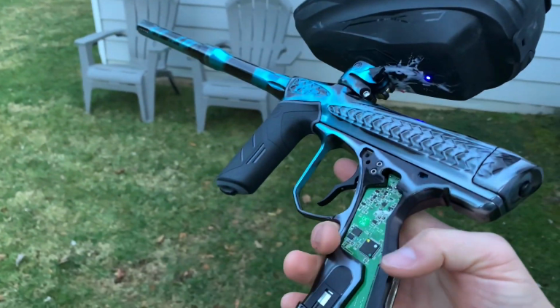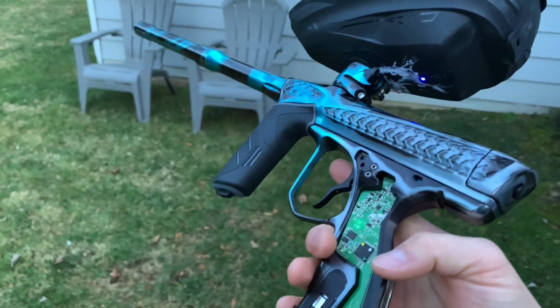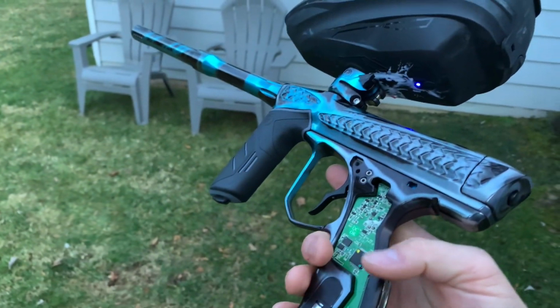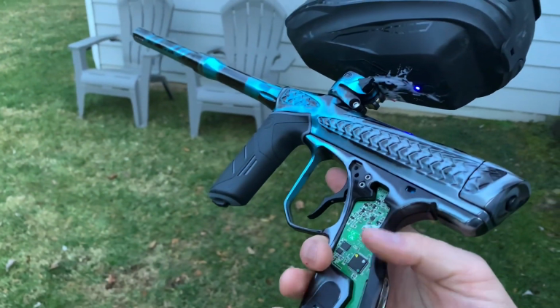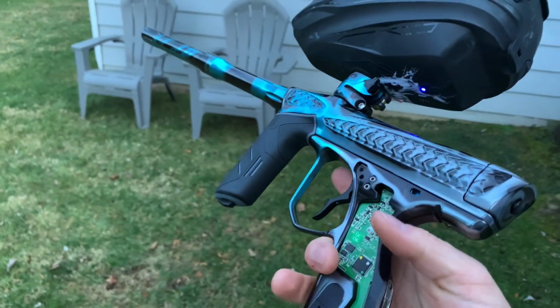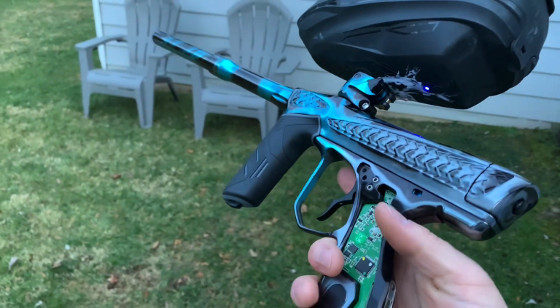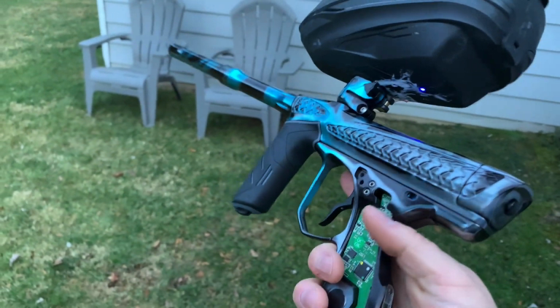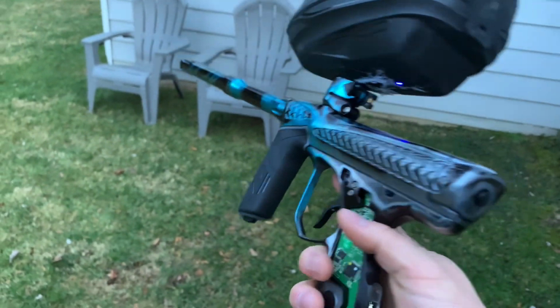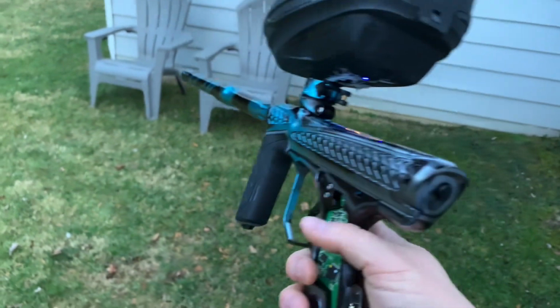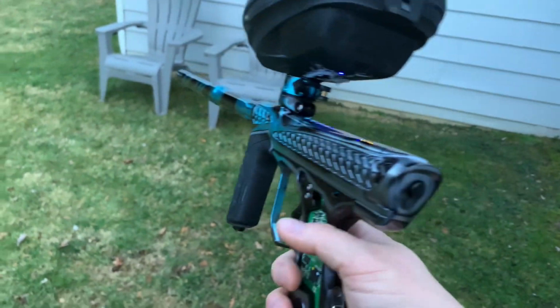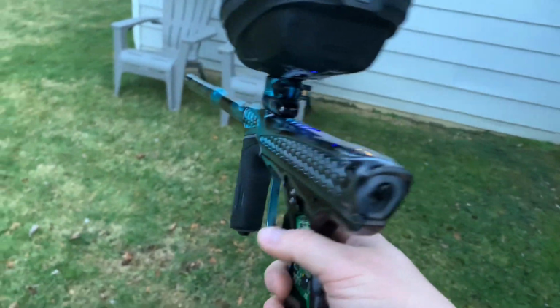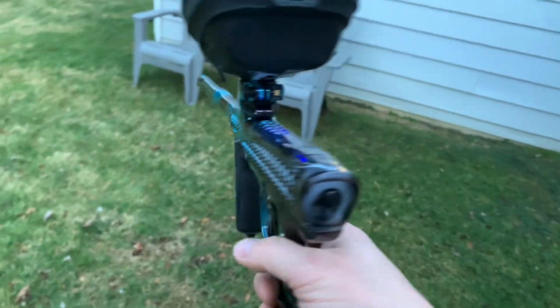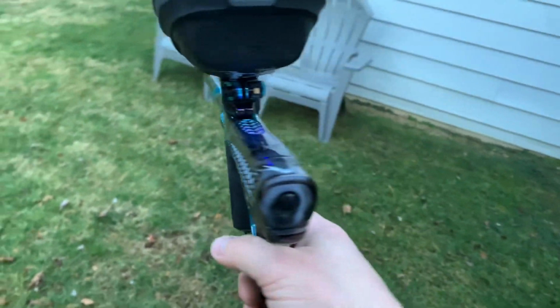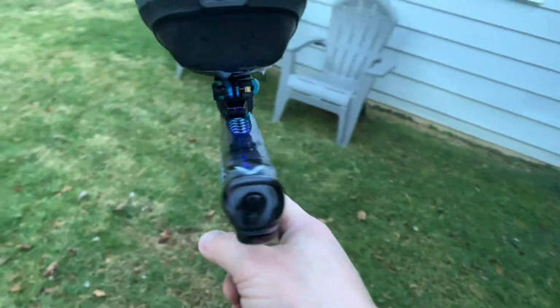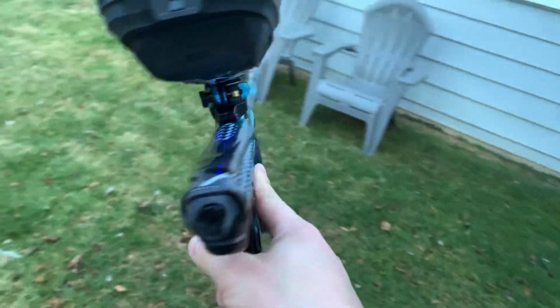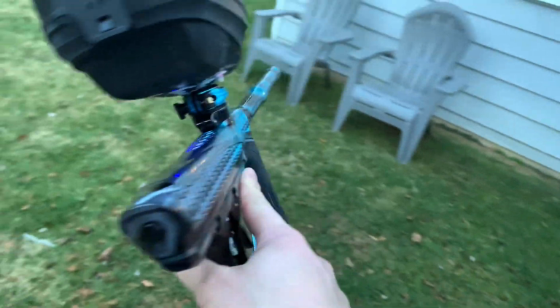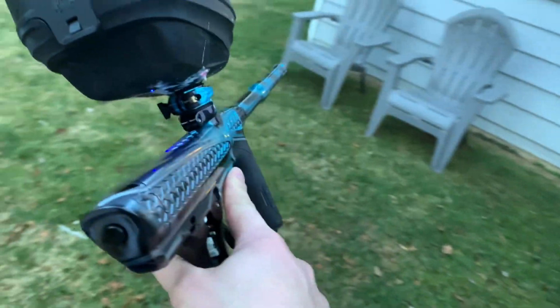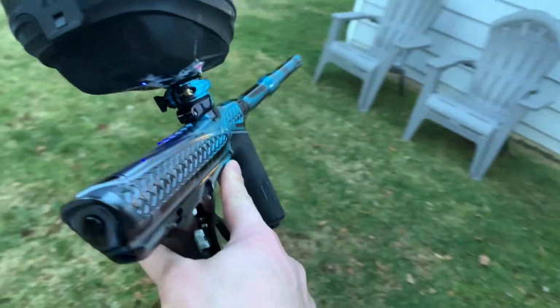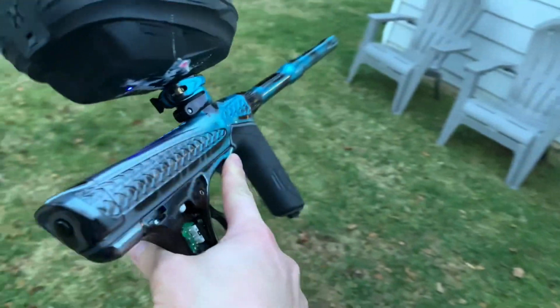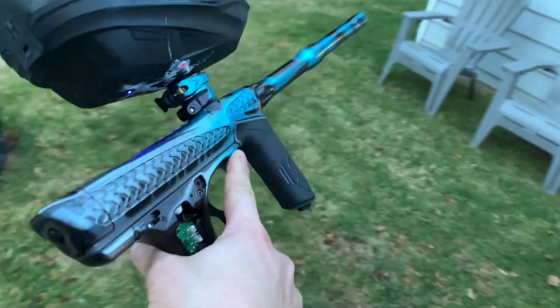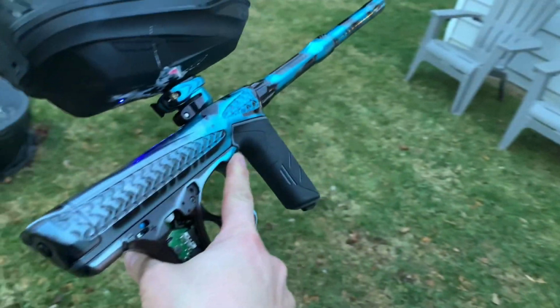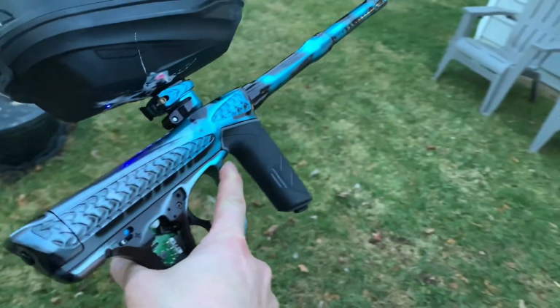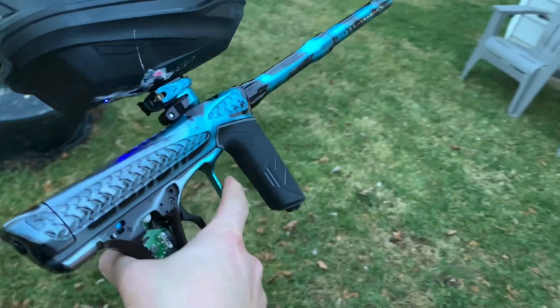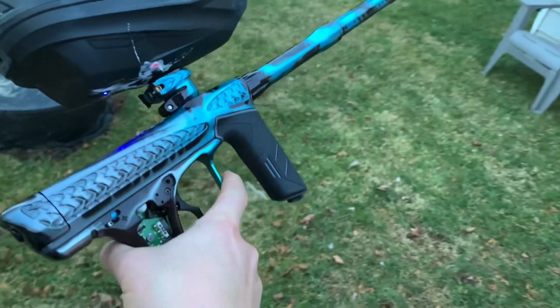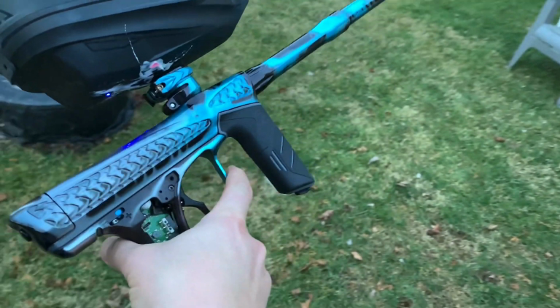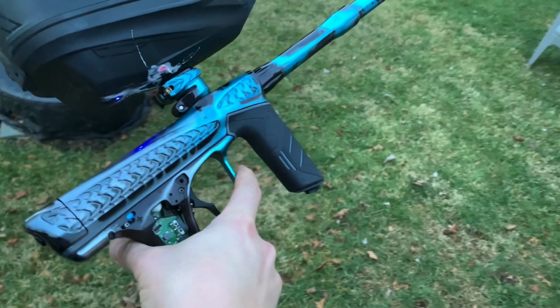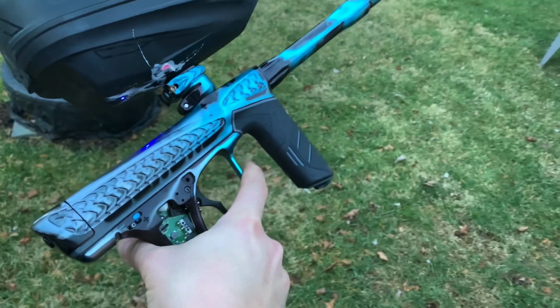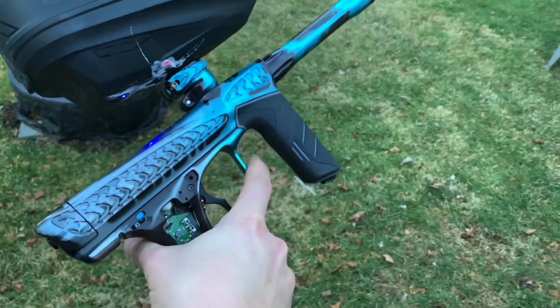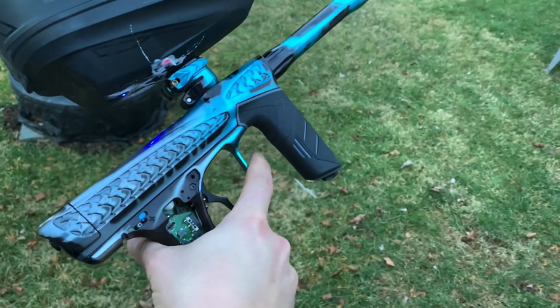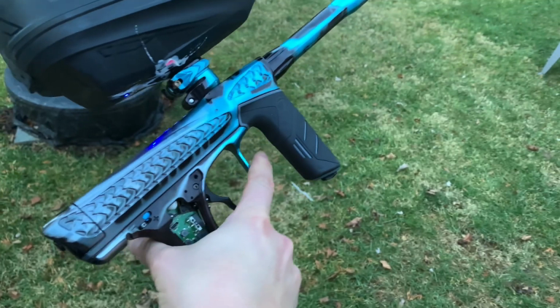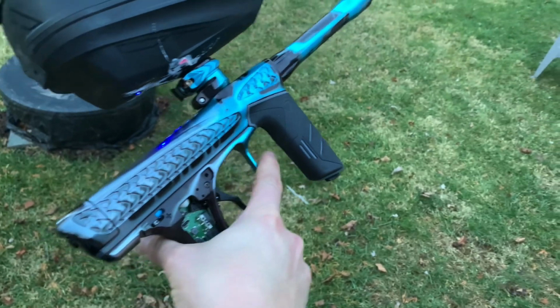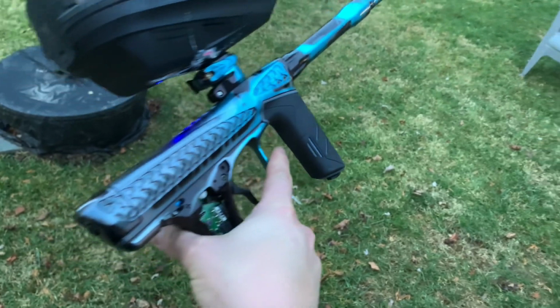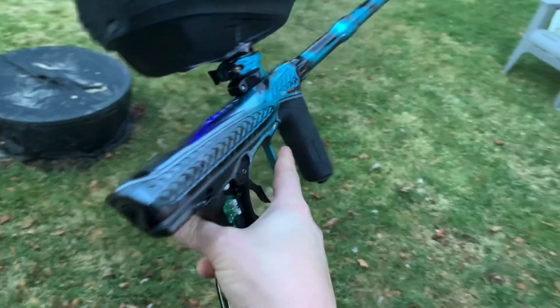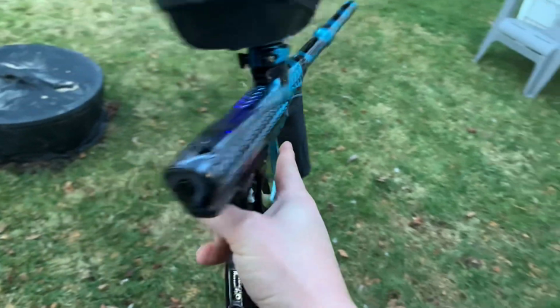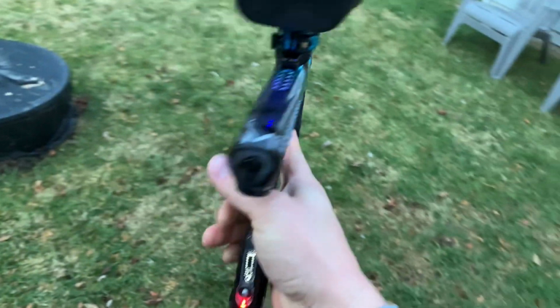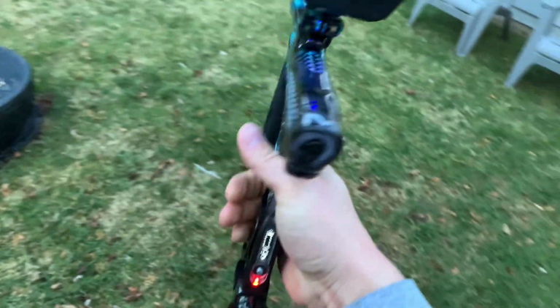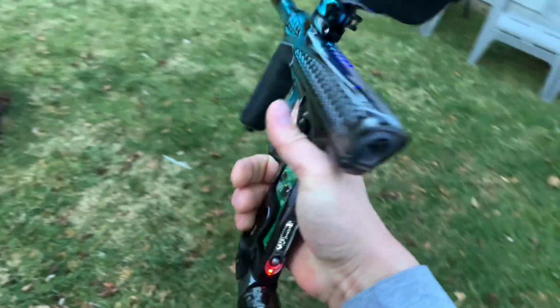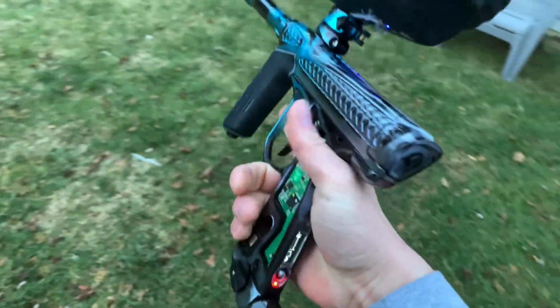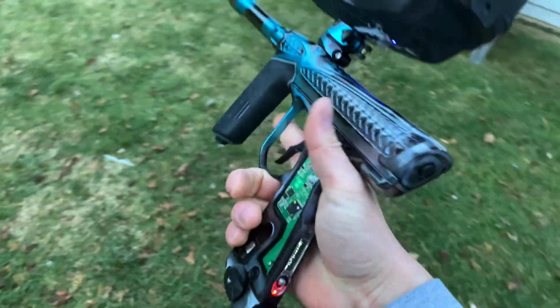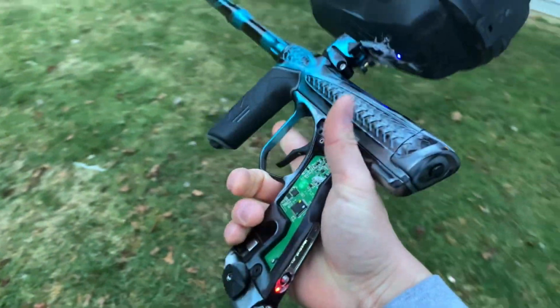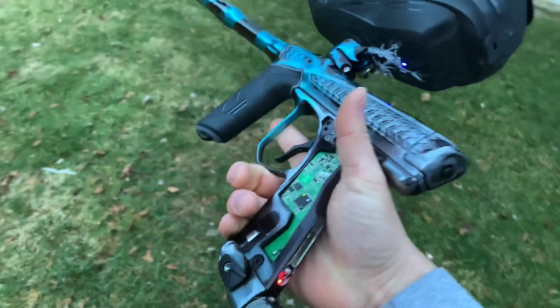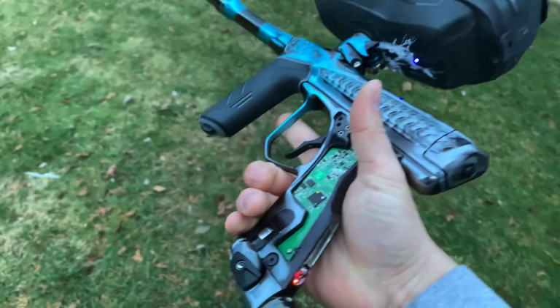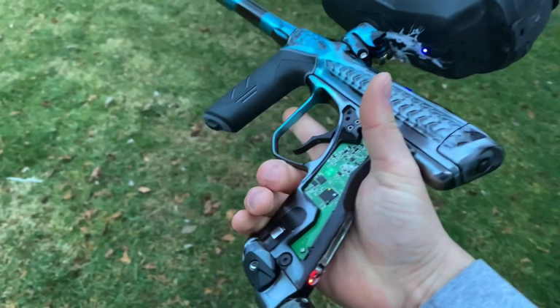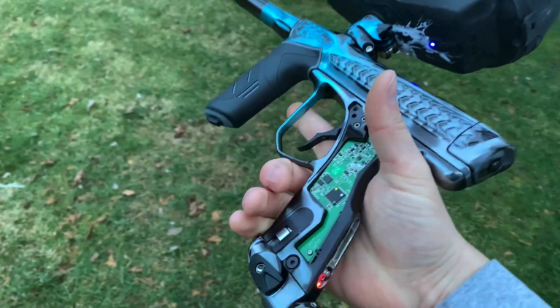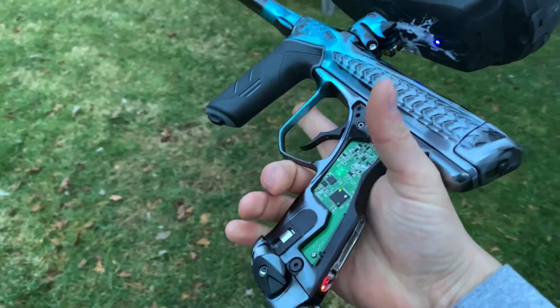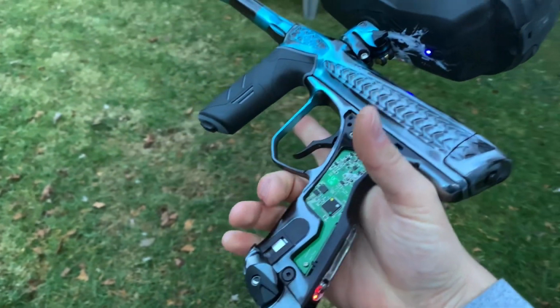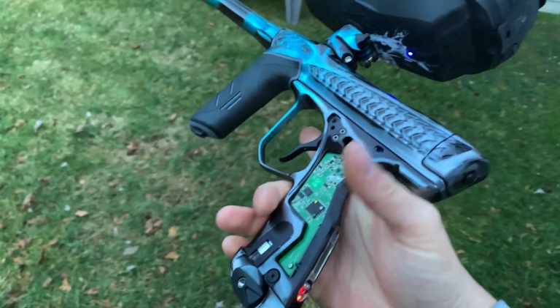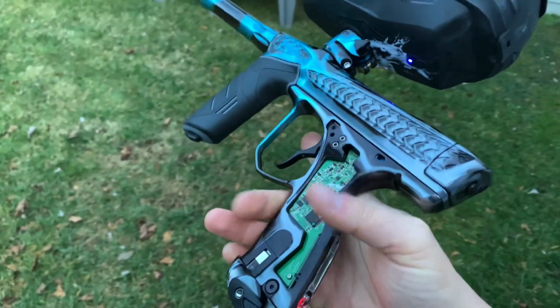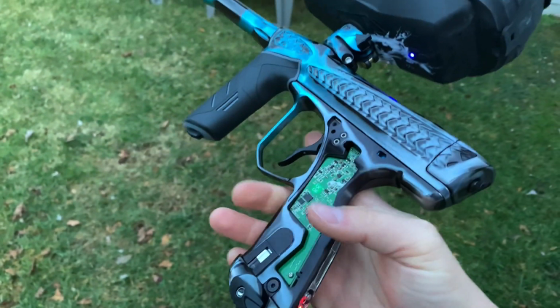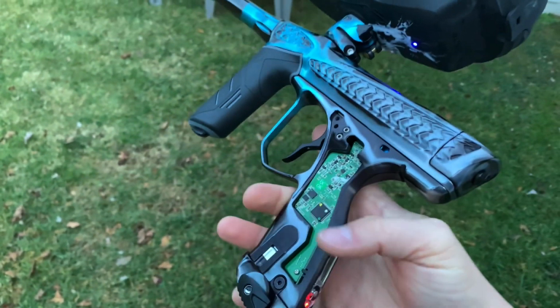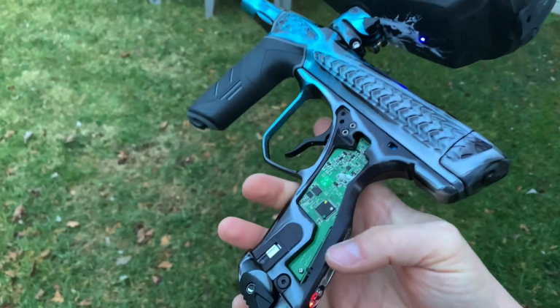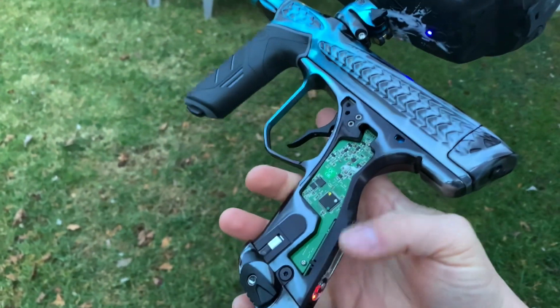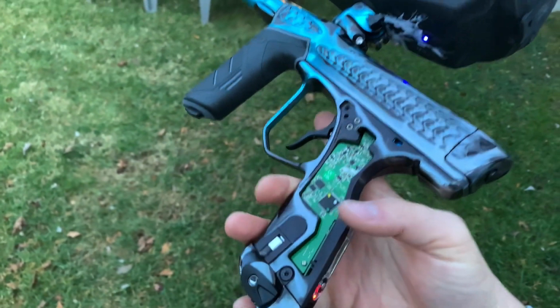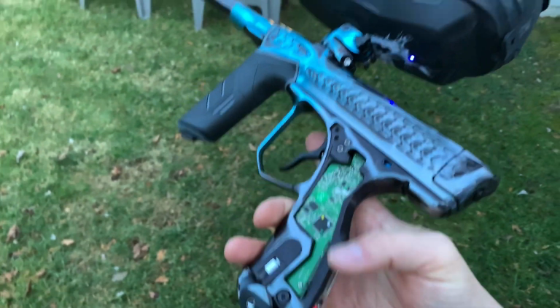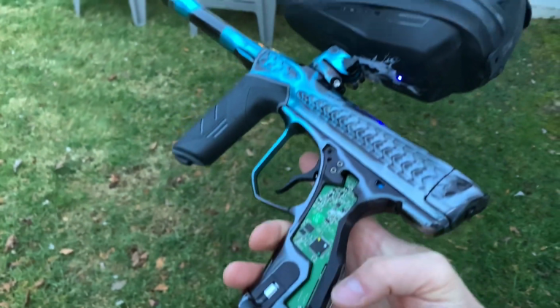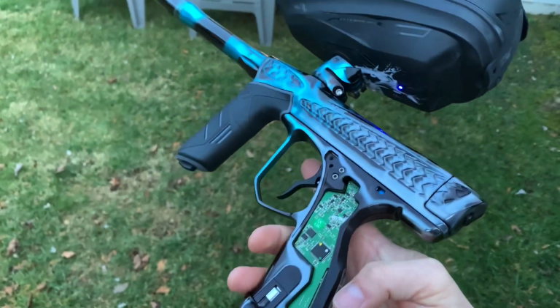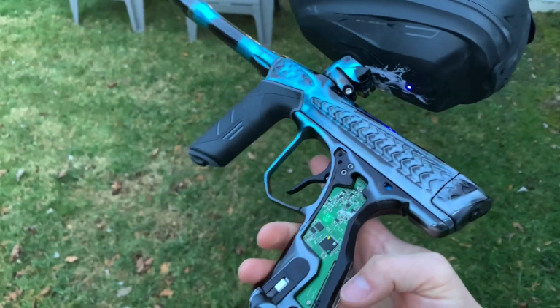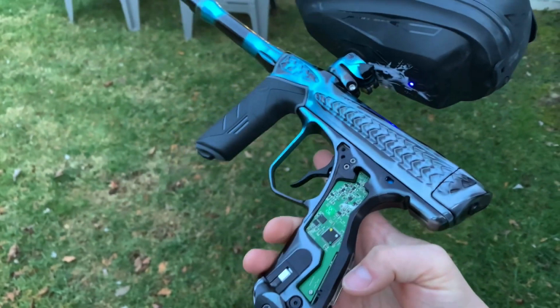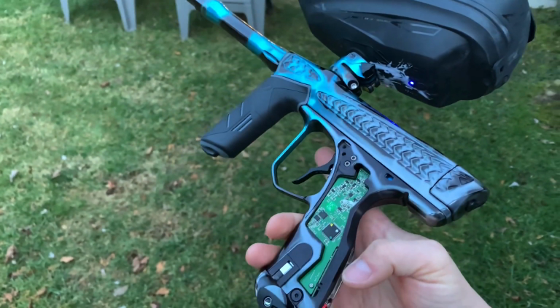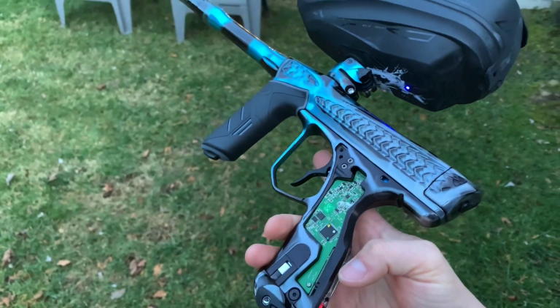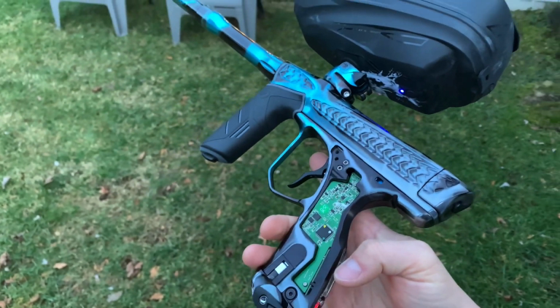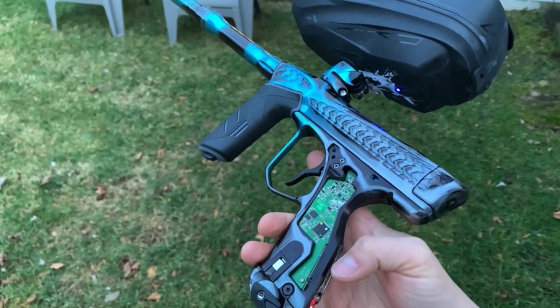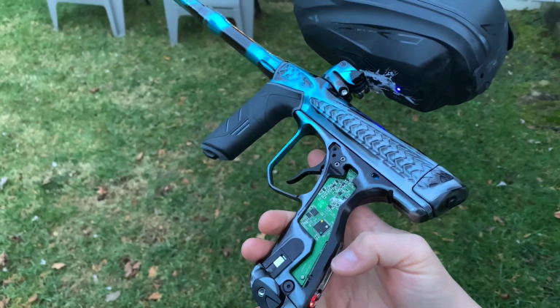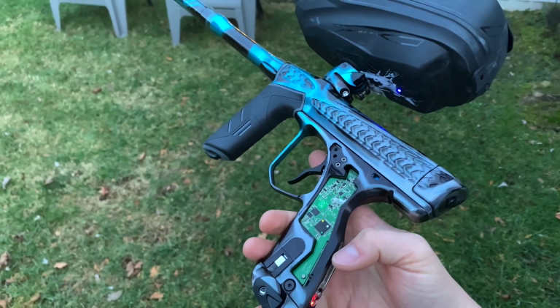An XL. Super fun. Definitely glad I jumped on one of these.